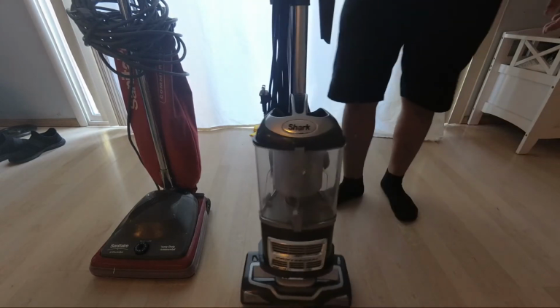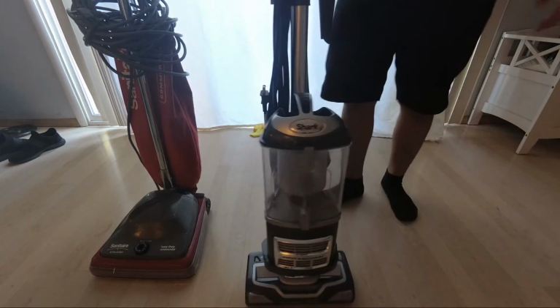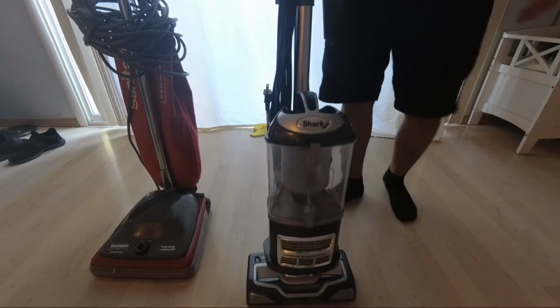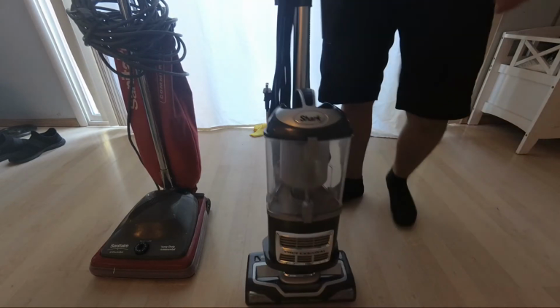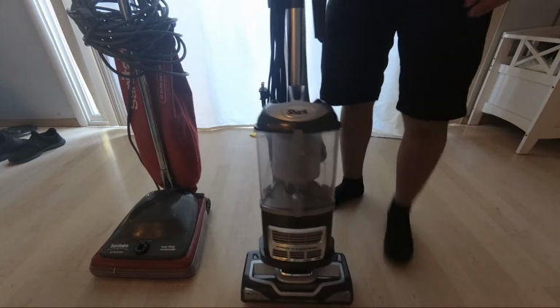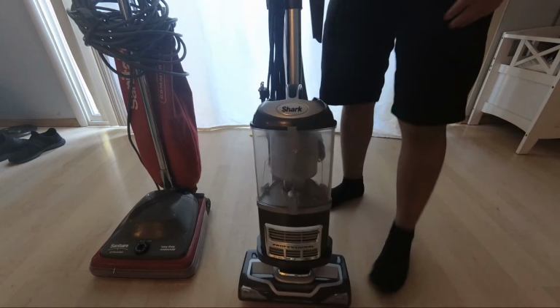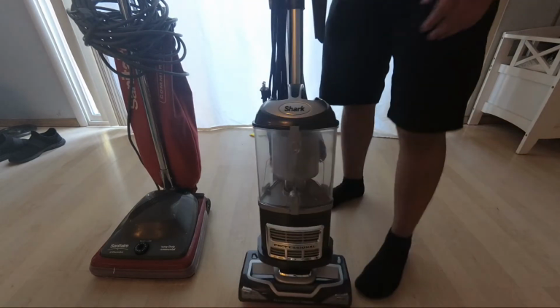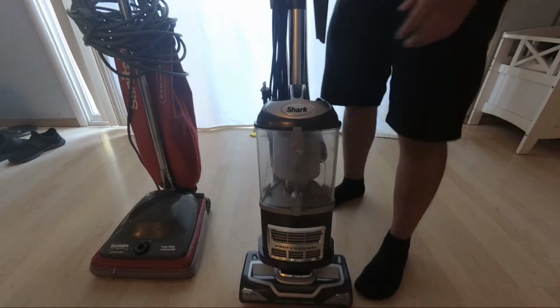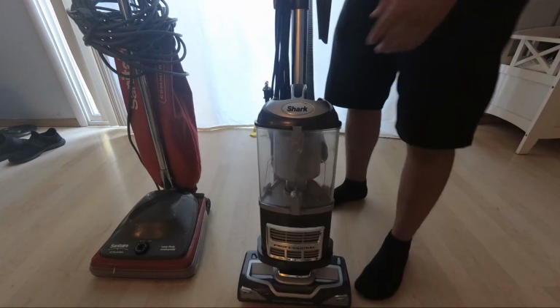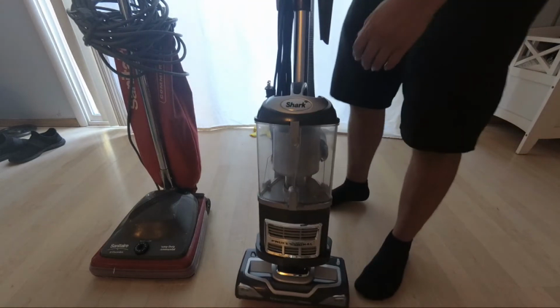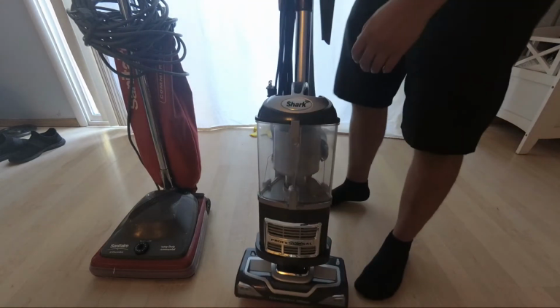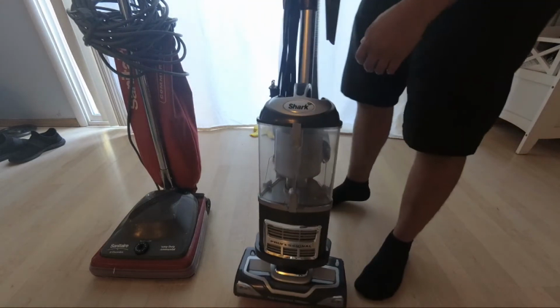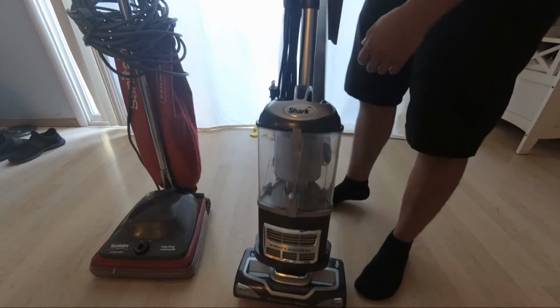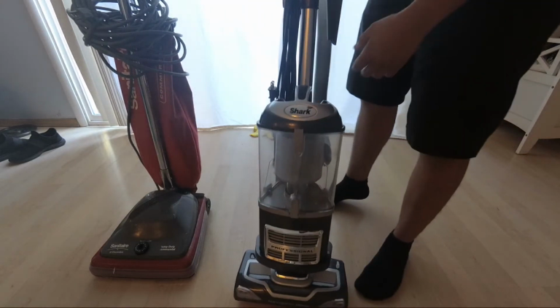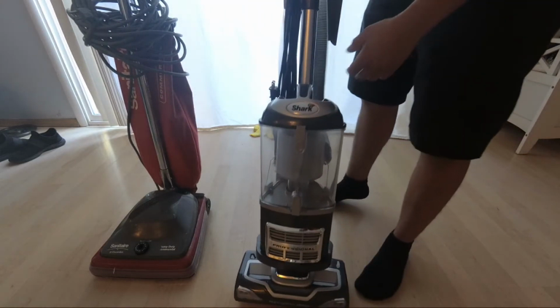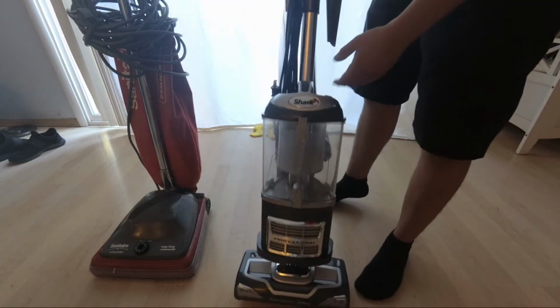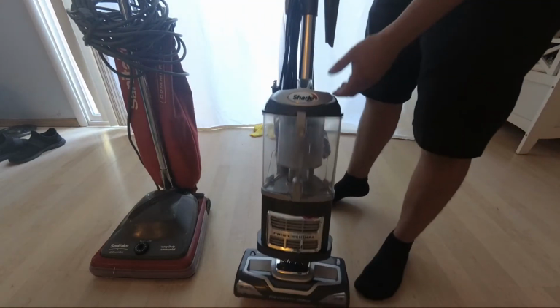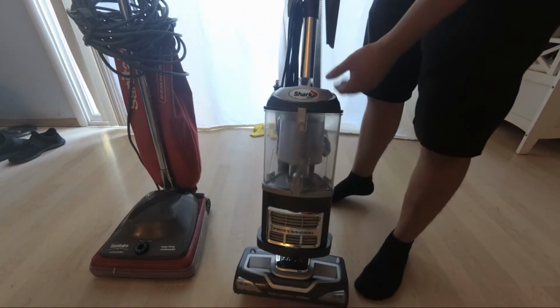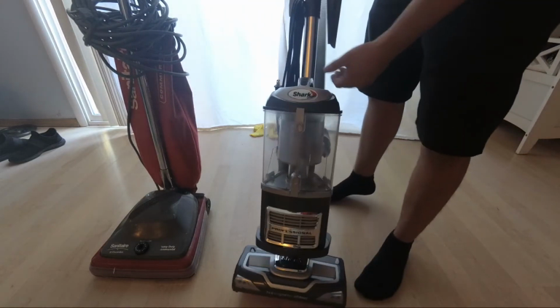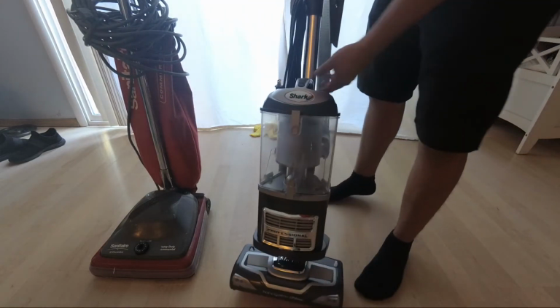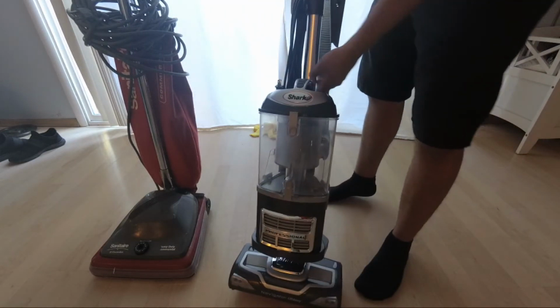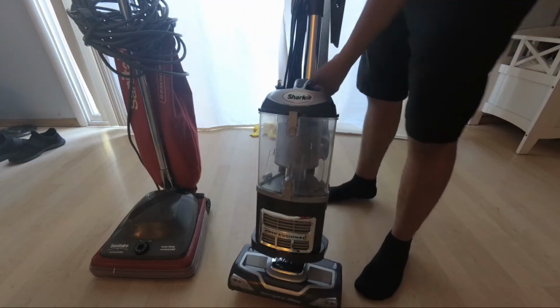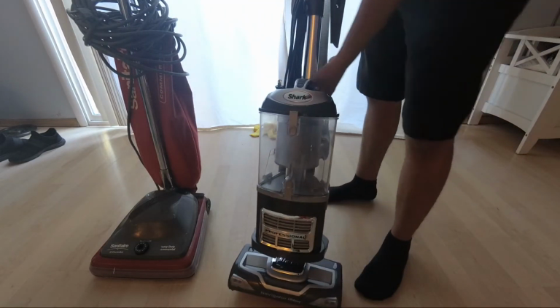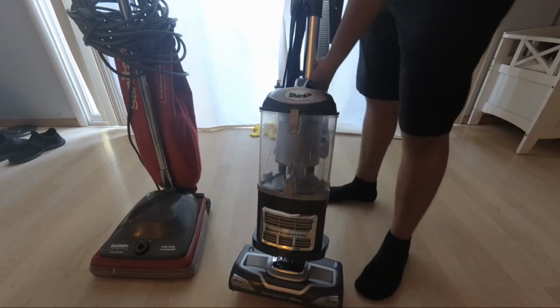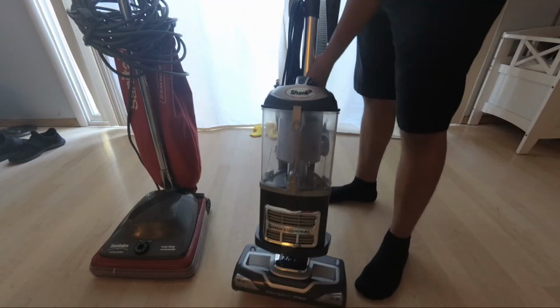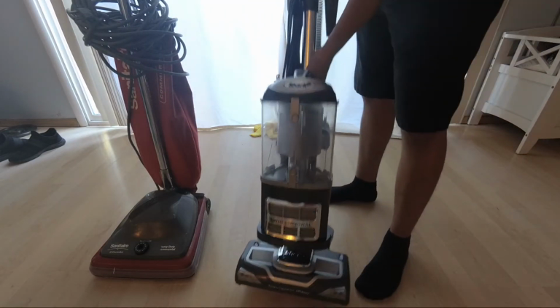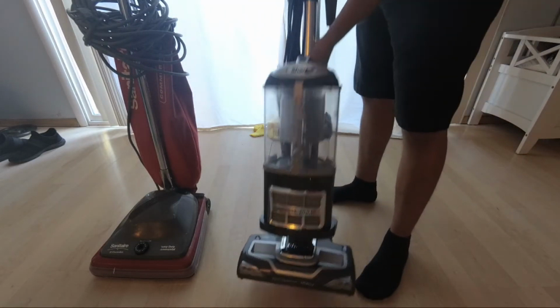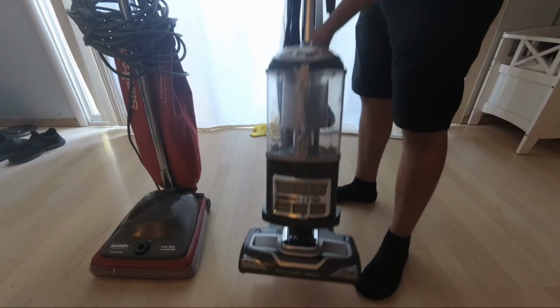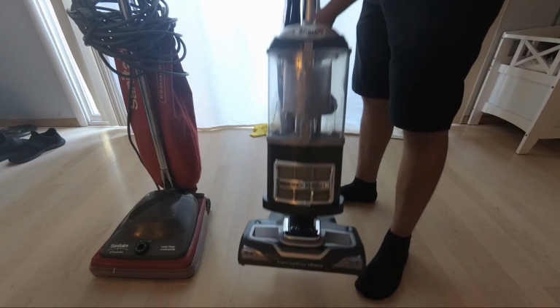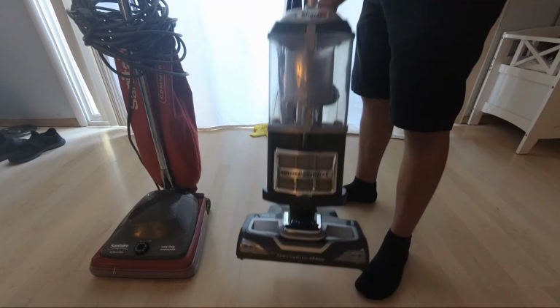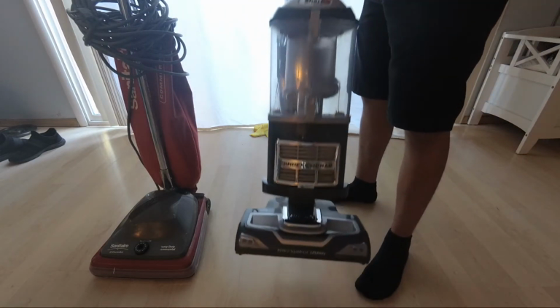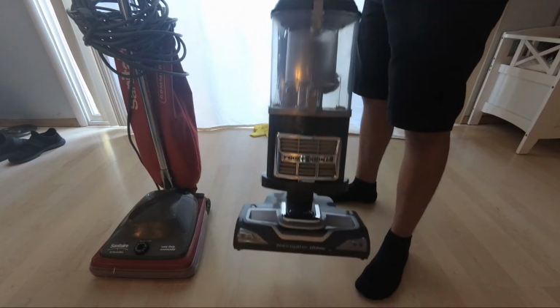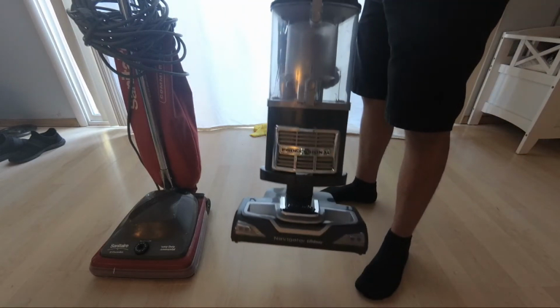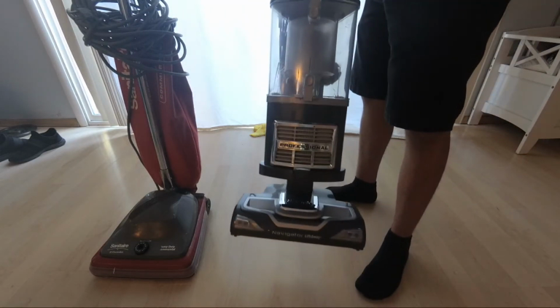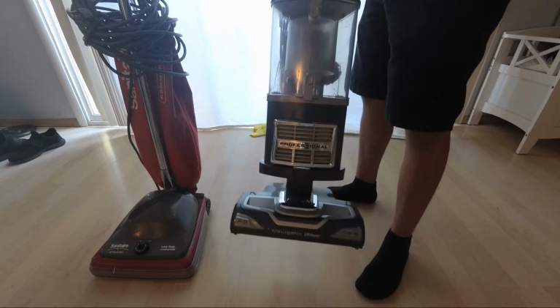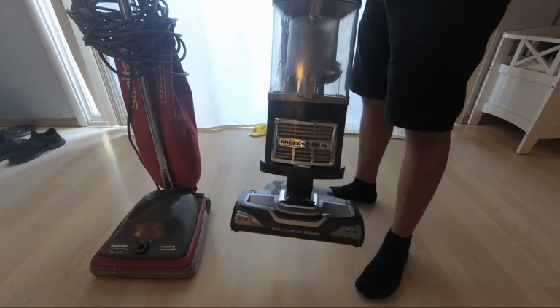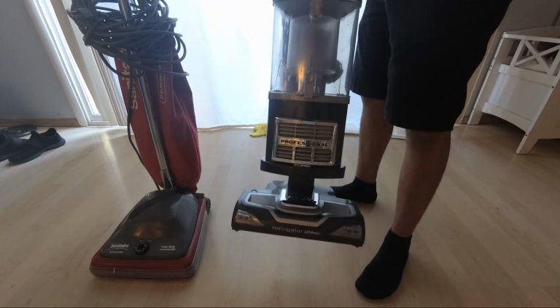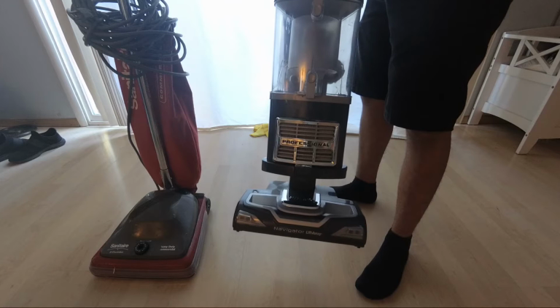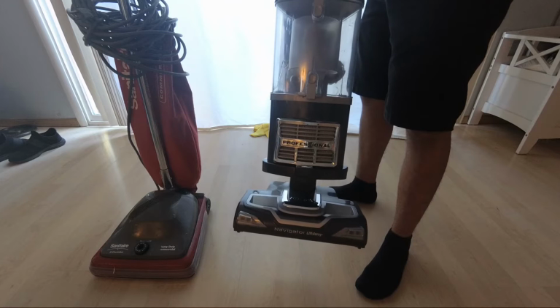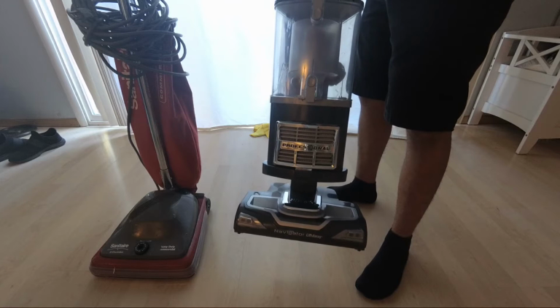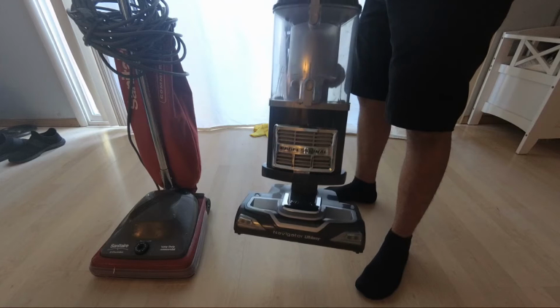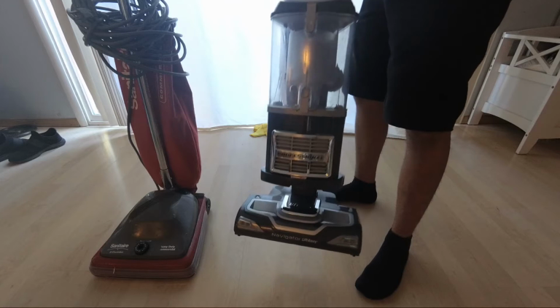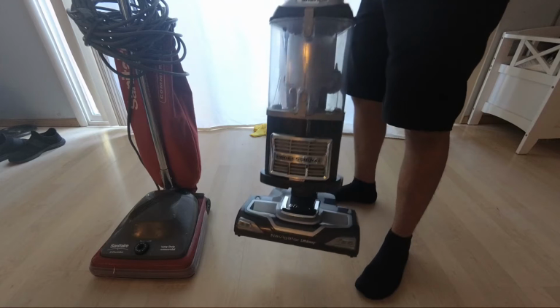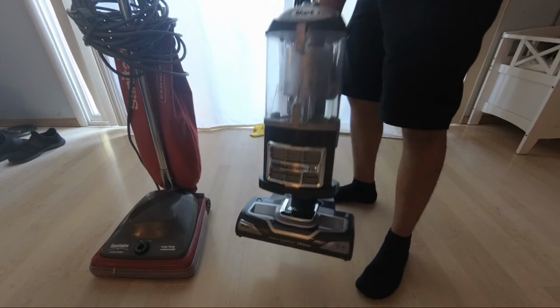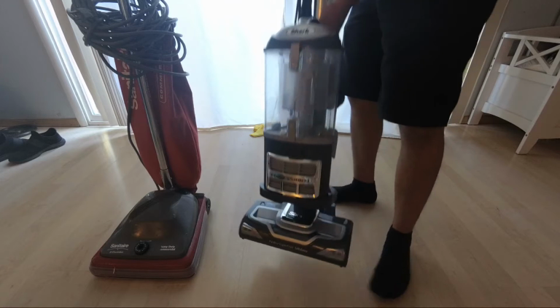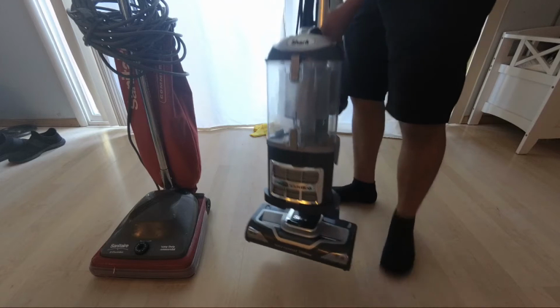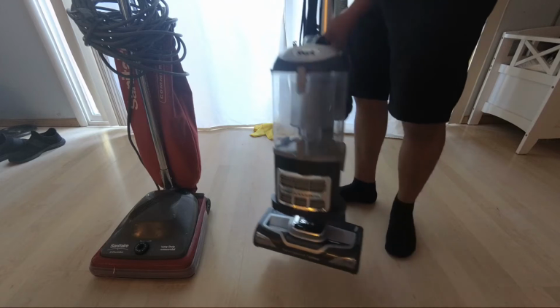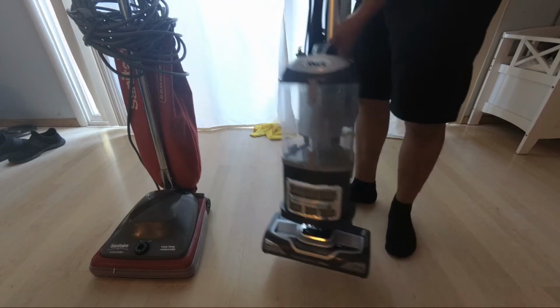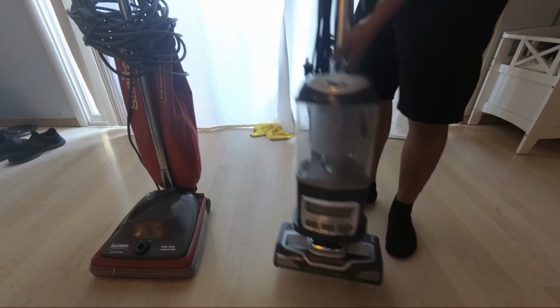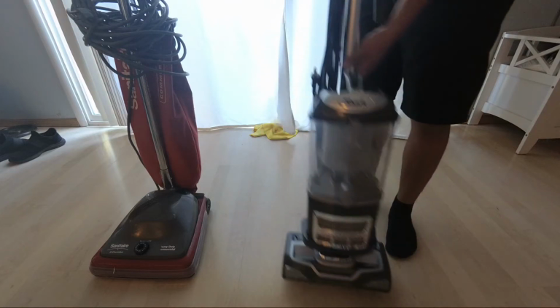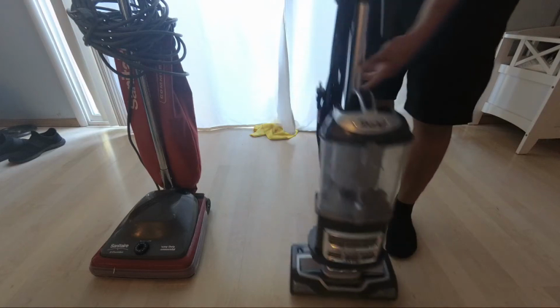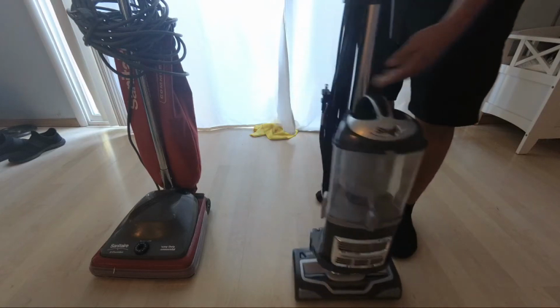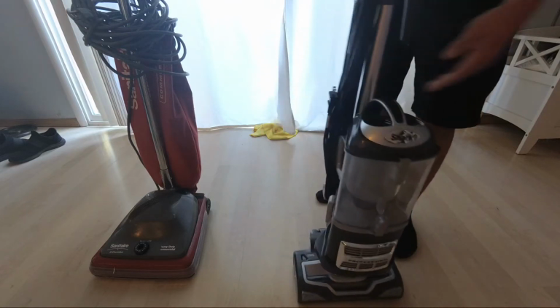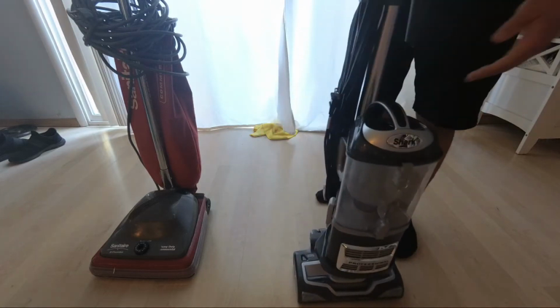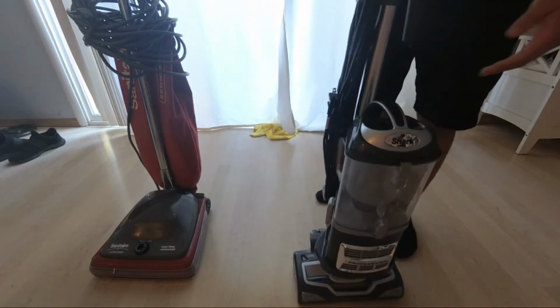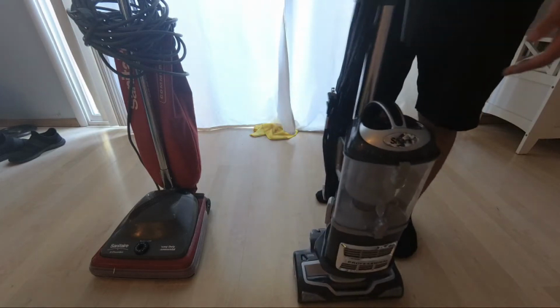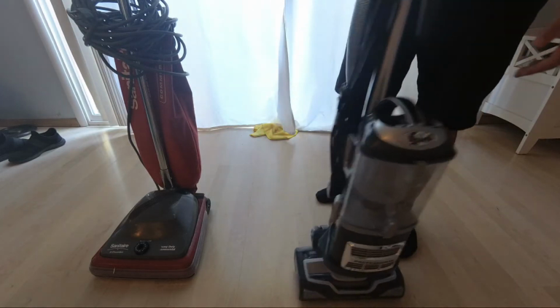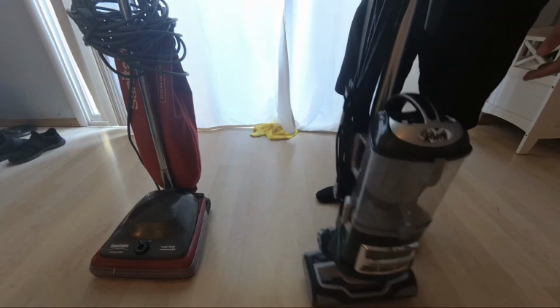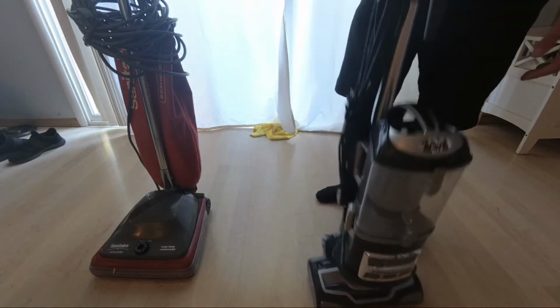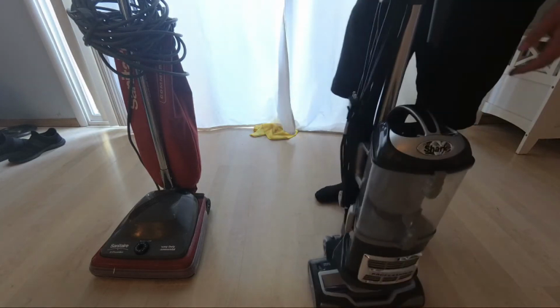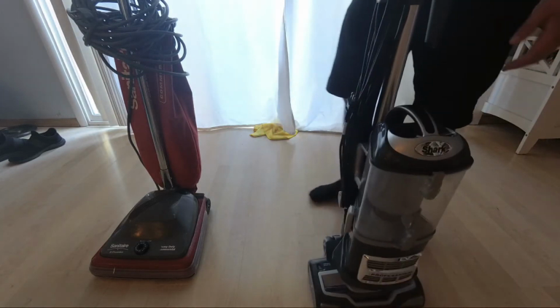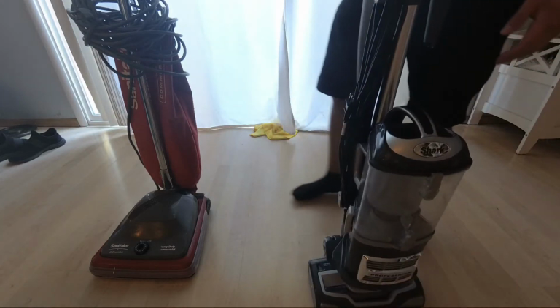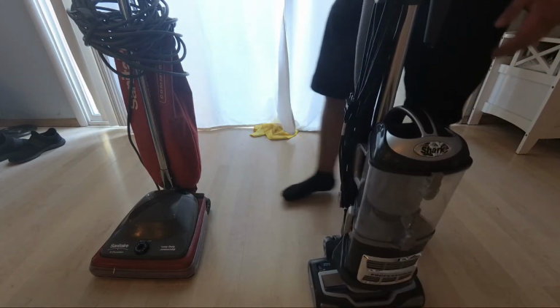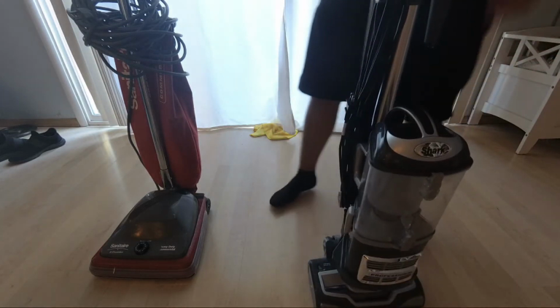I'll be using the Shark Navigator Liftaway Professional. They go for about $200 on Amazon. I got this refurbished for $70.